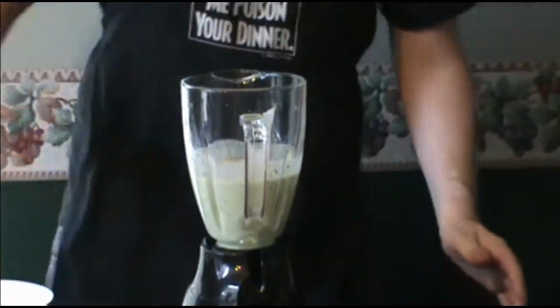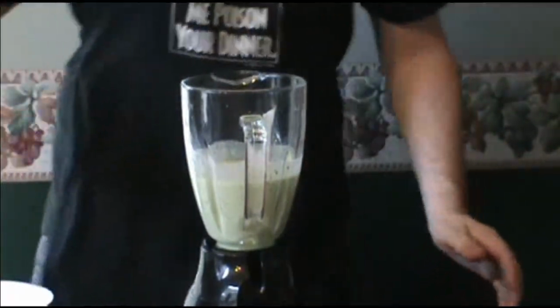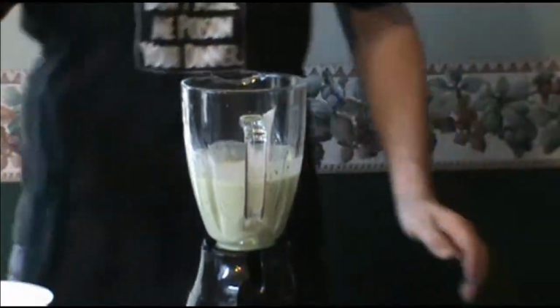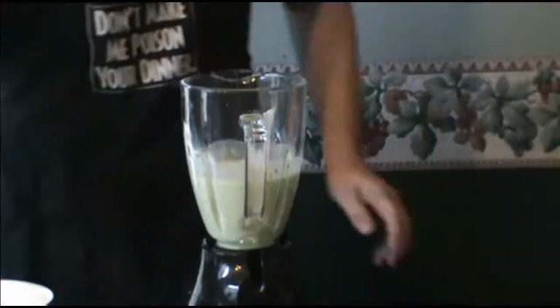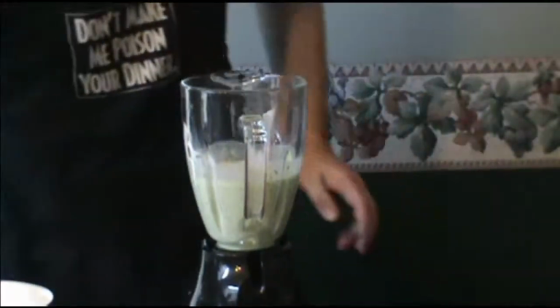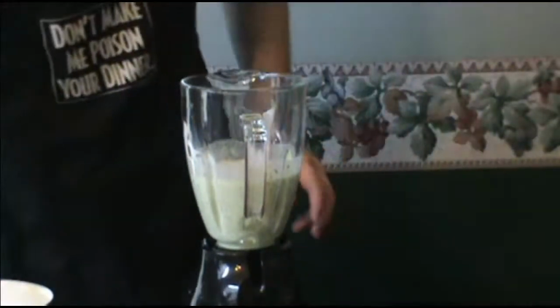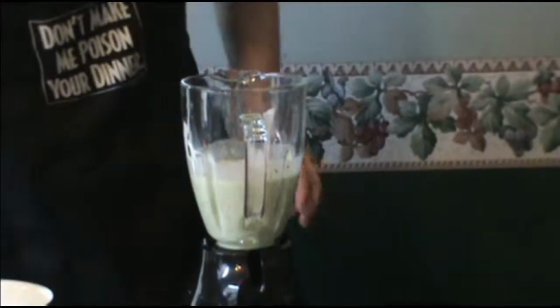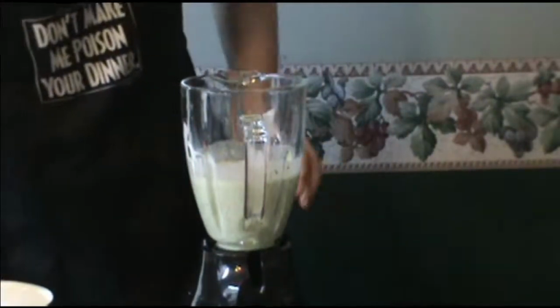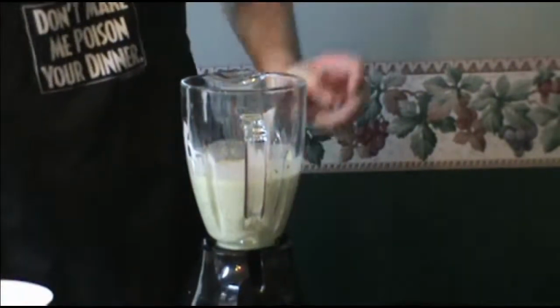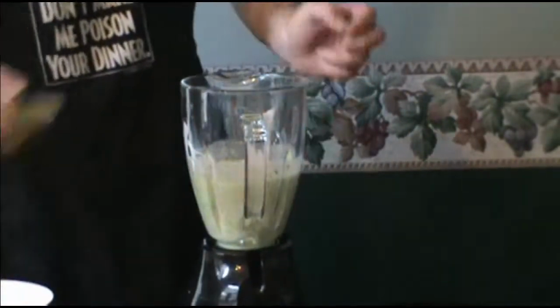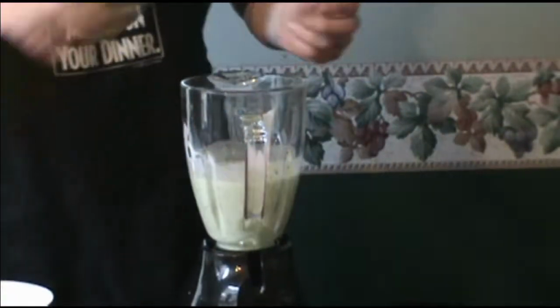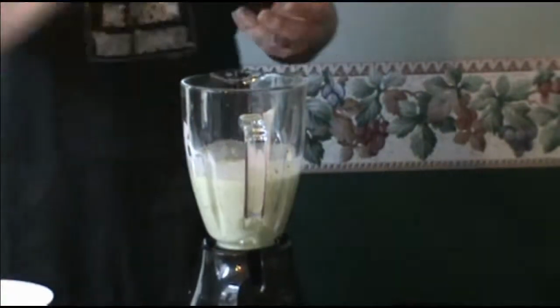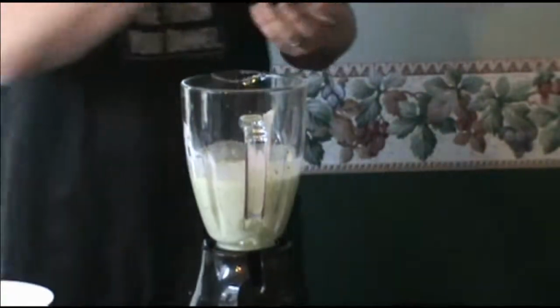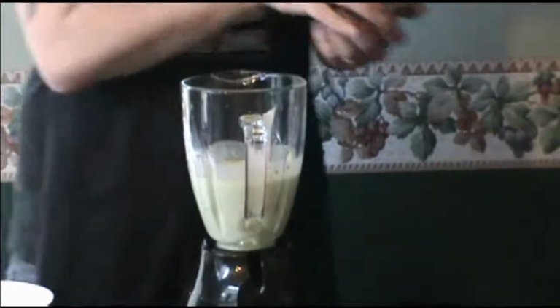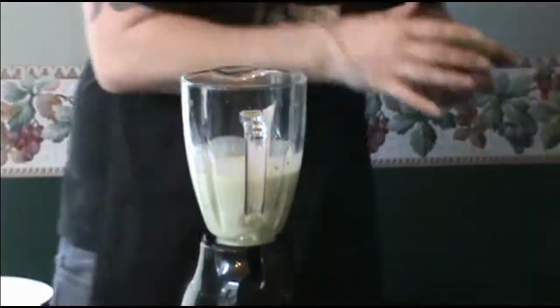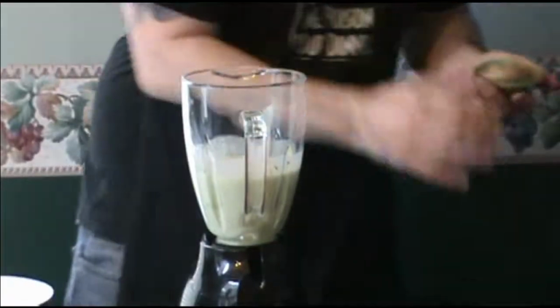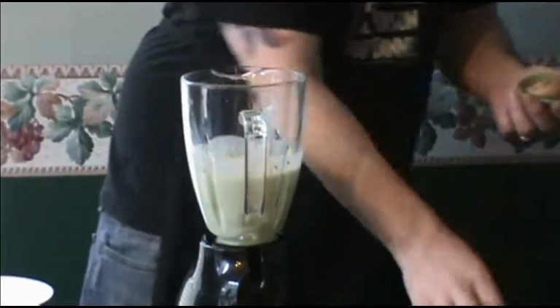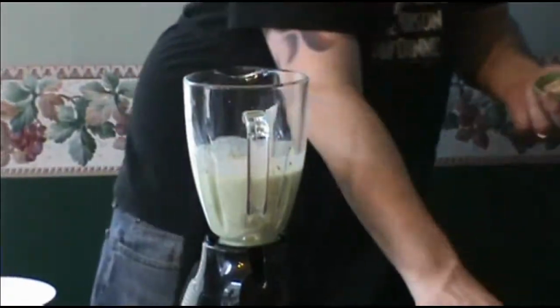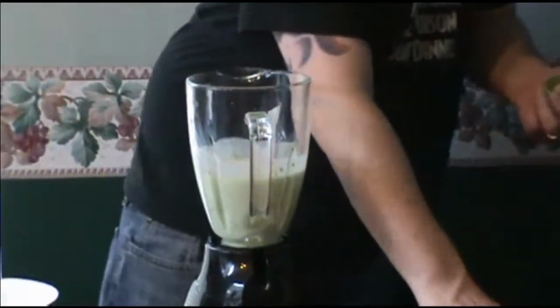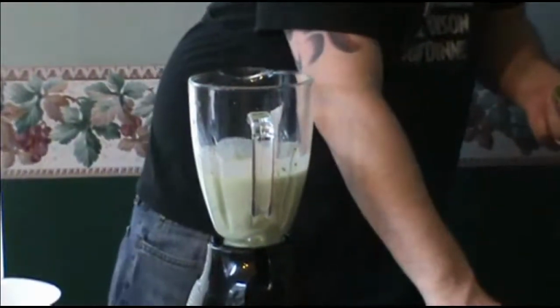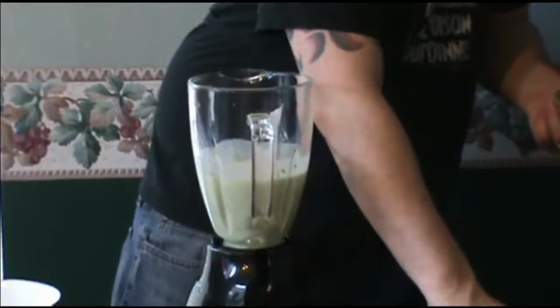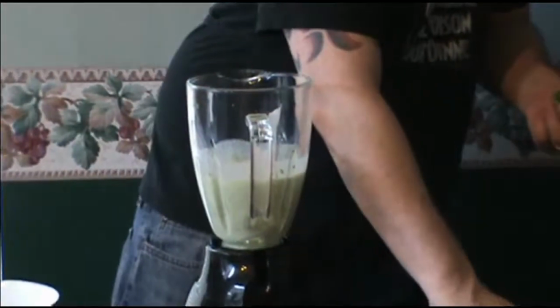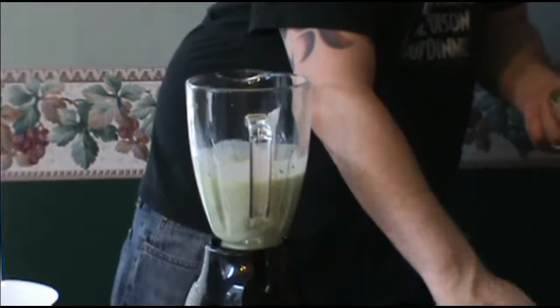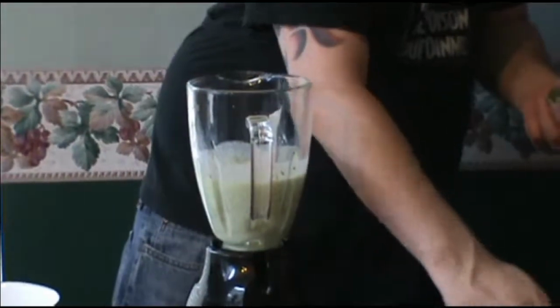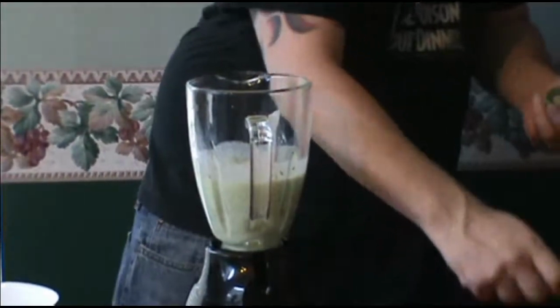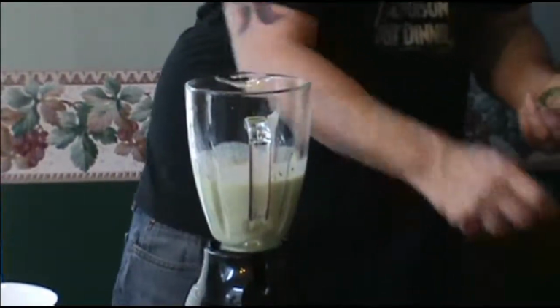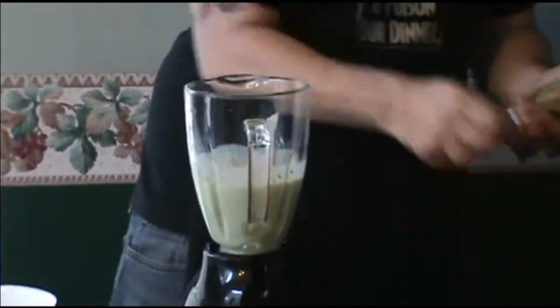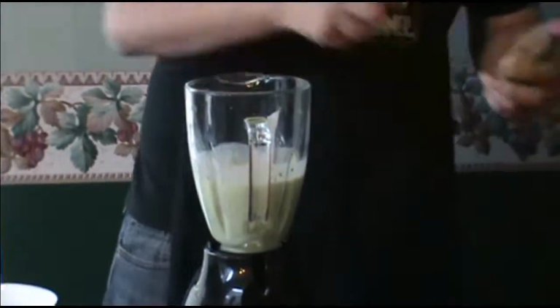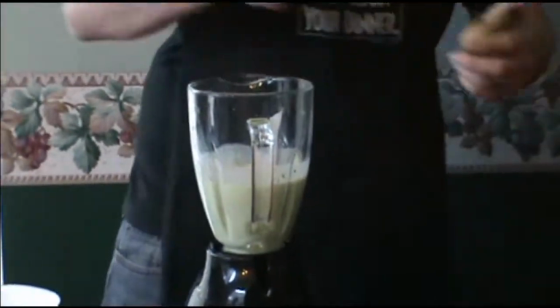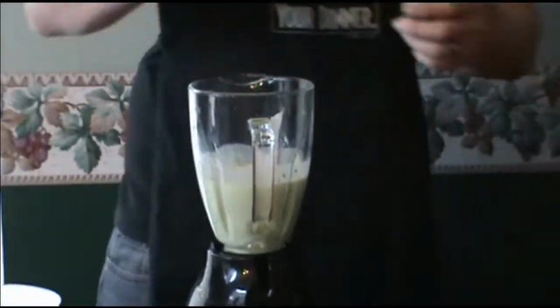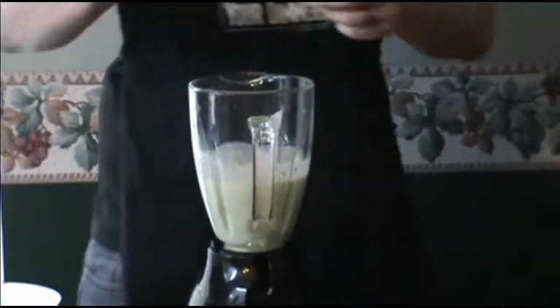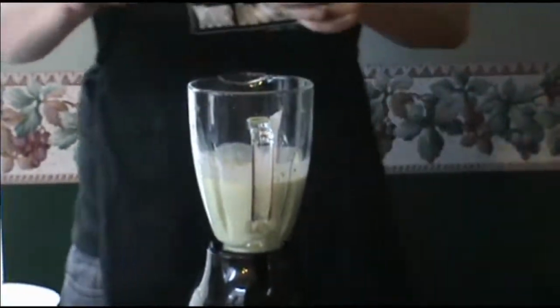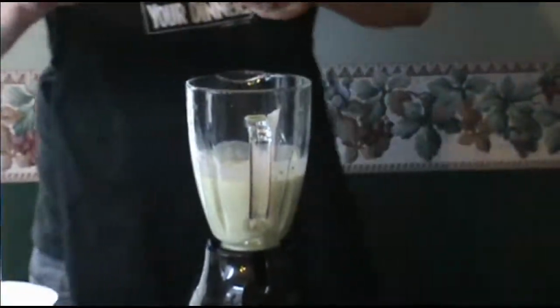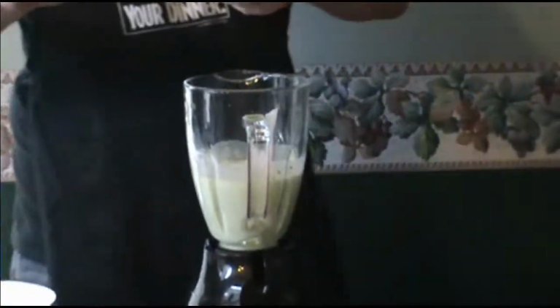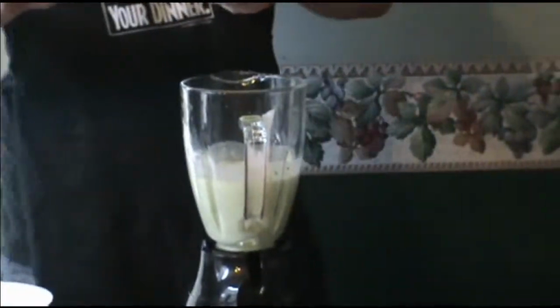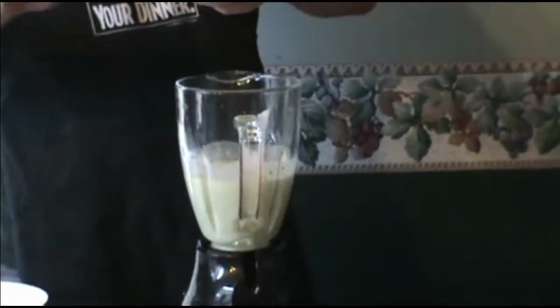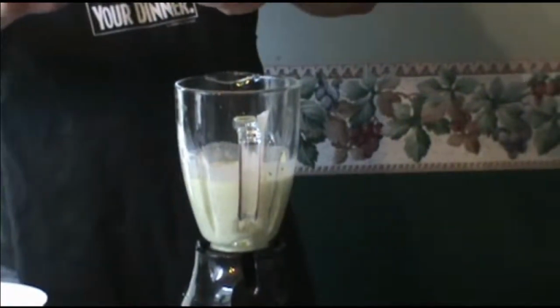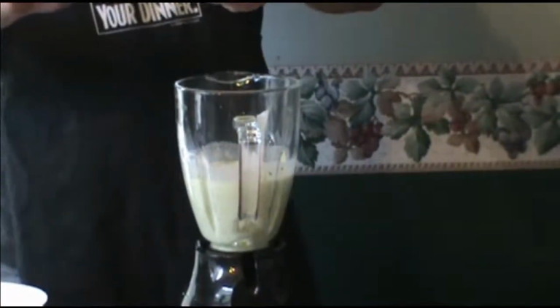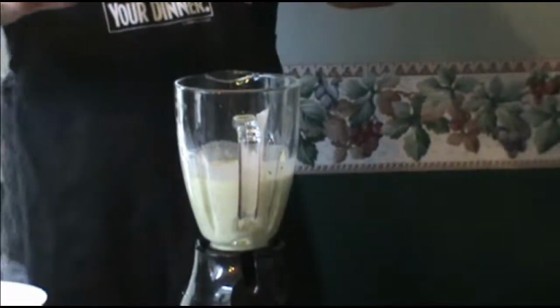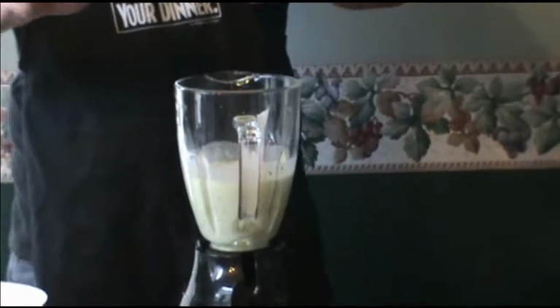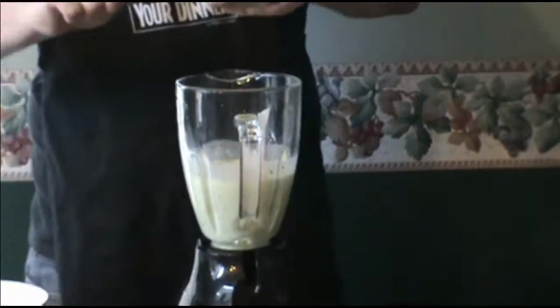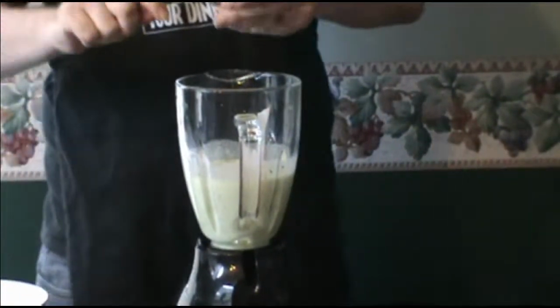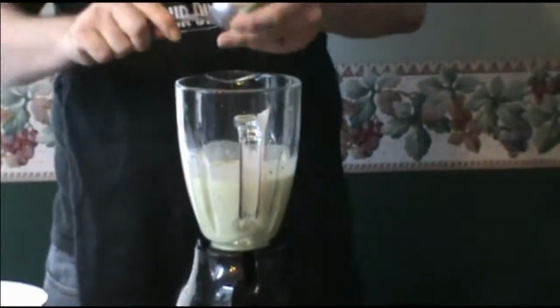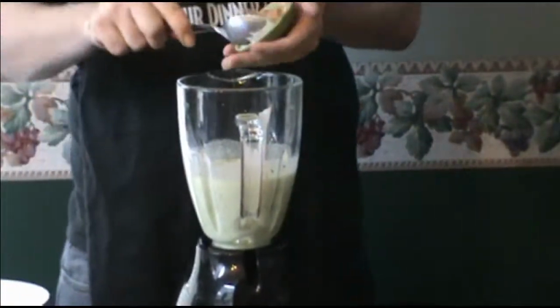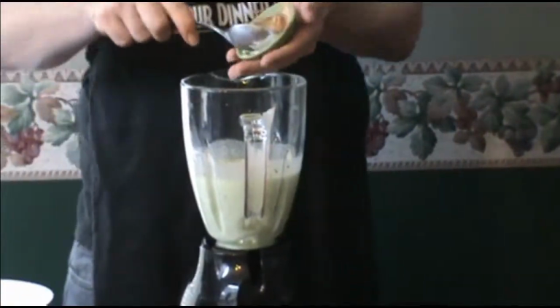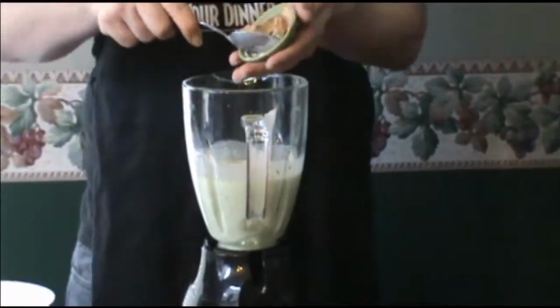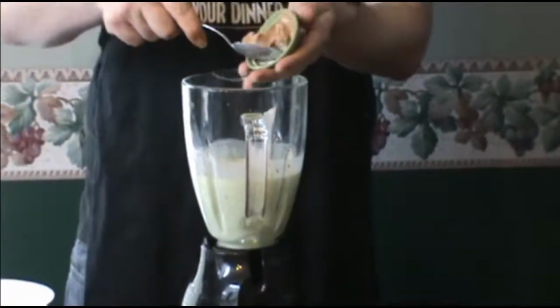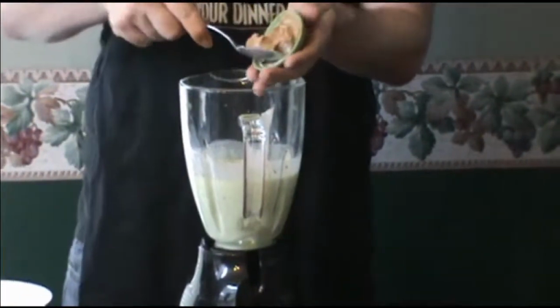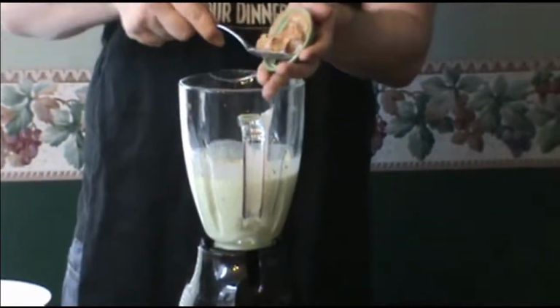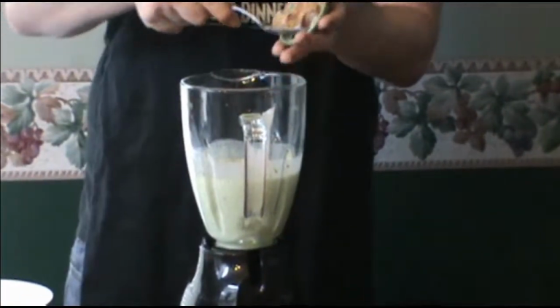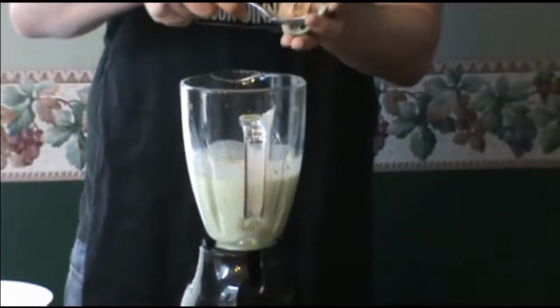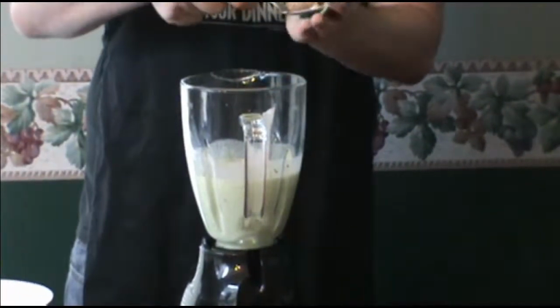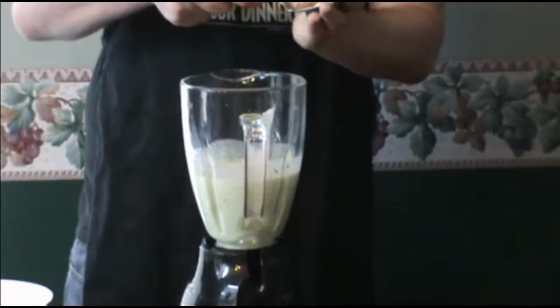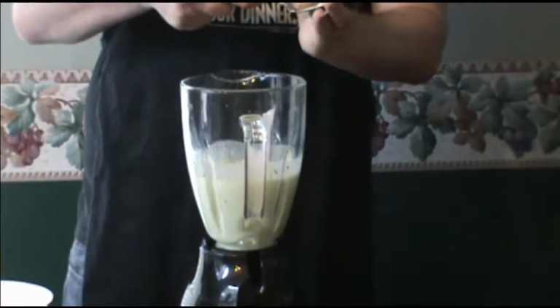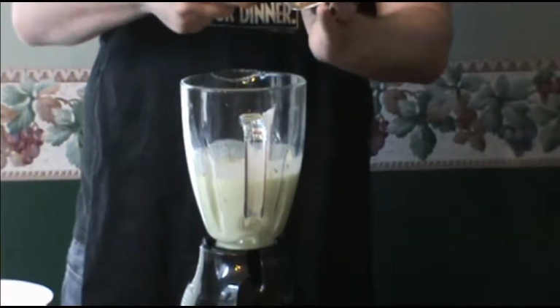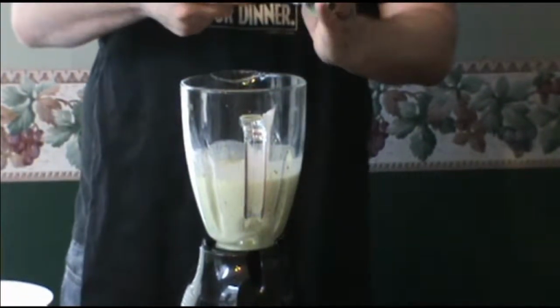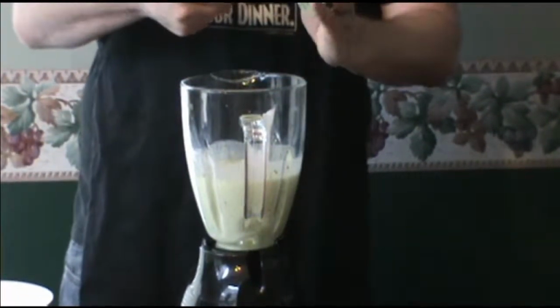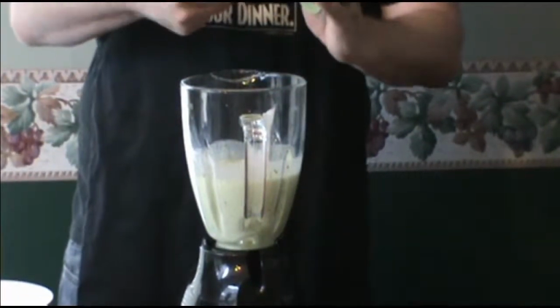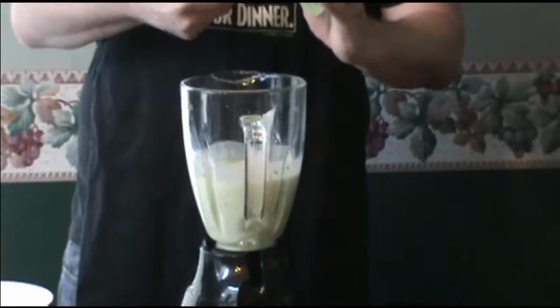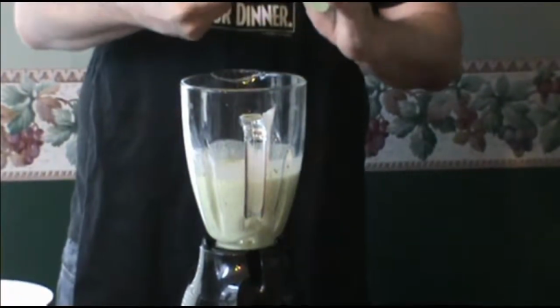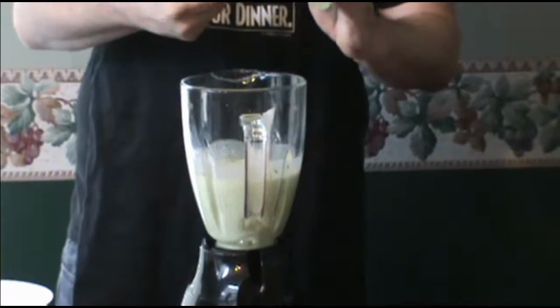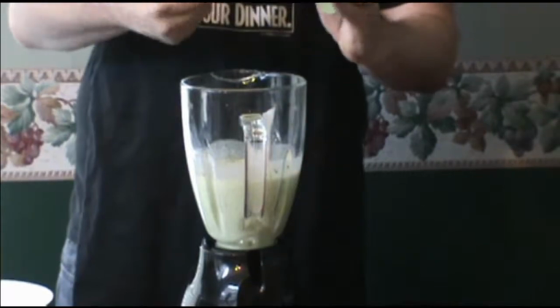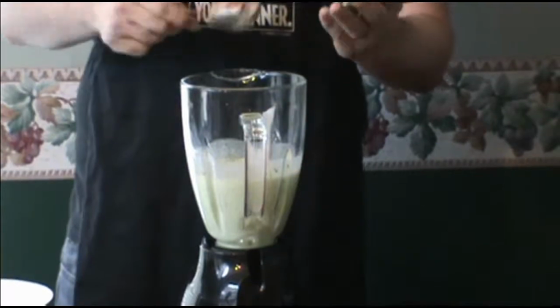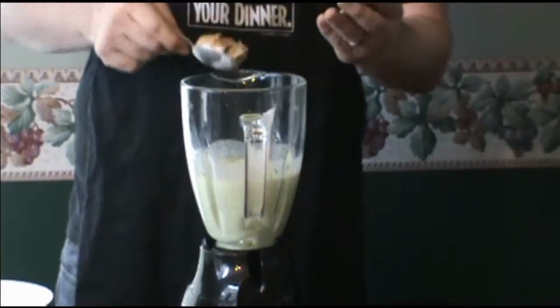After those three things are pulverized and mixed, go ahead and add in the peanut butter and begin to blend the hell out of it again.